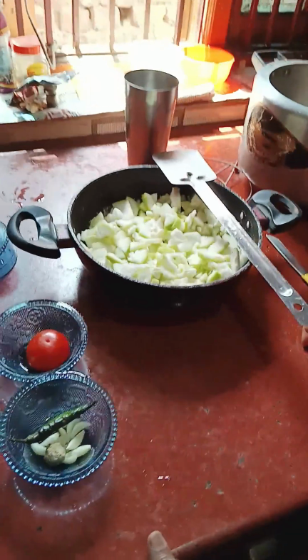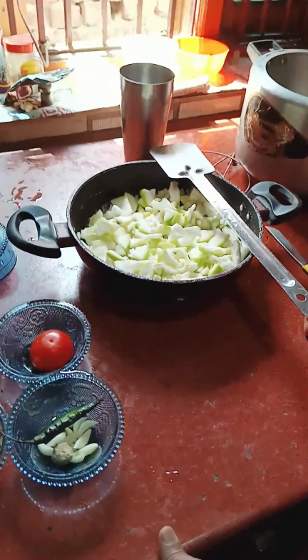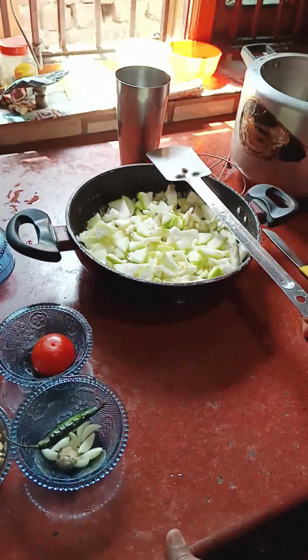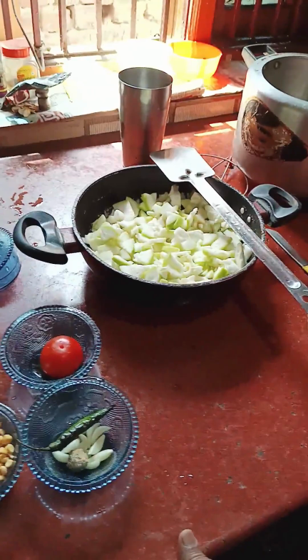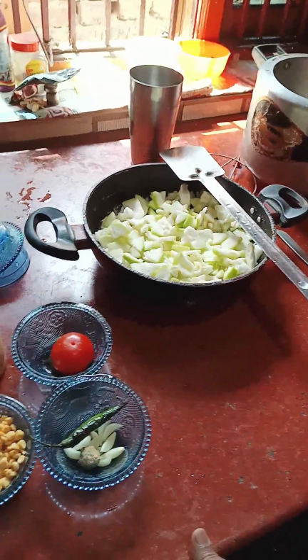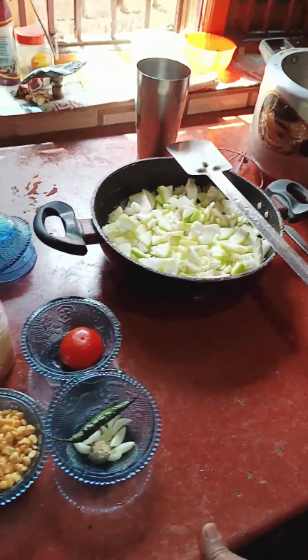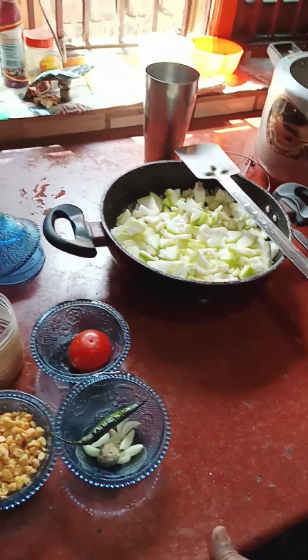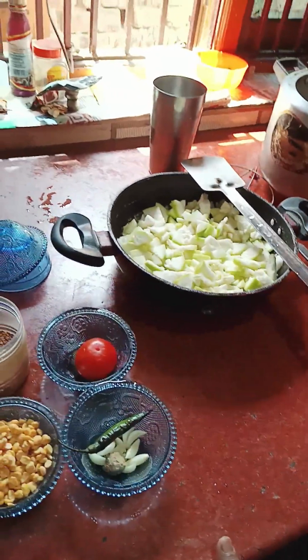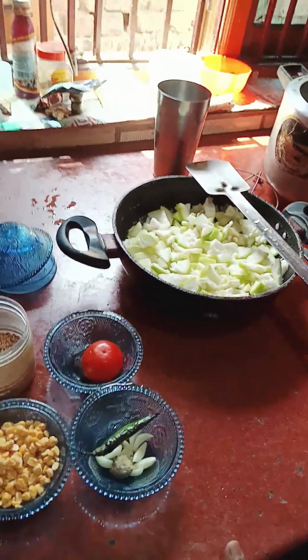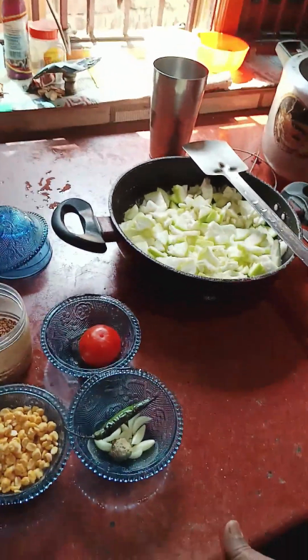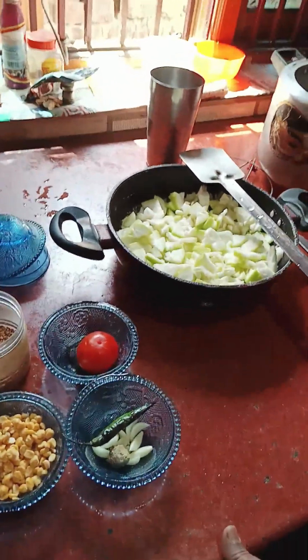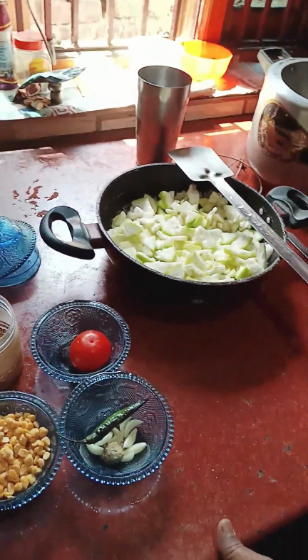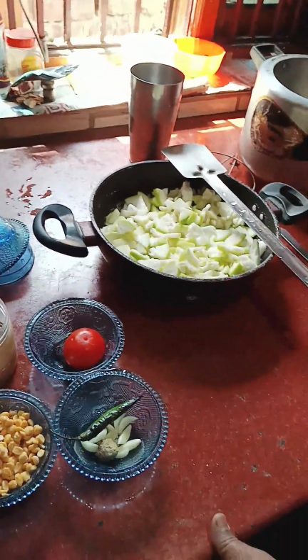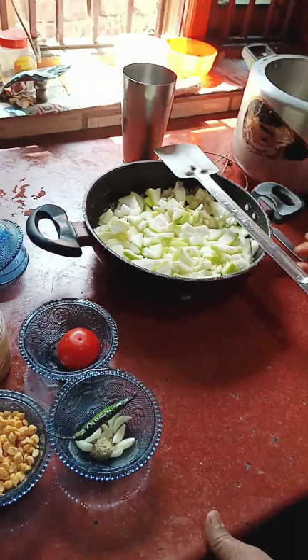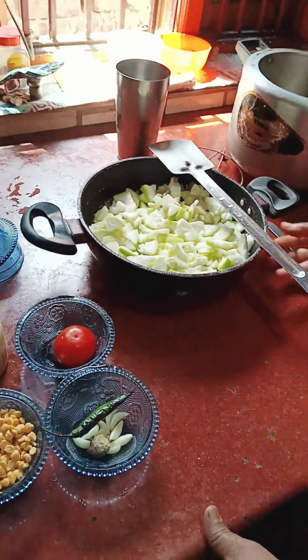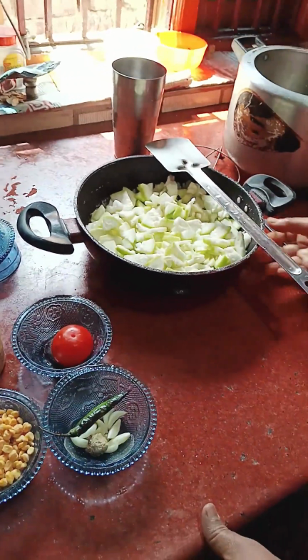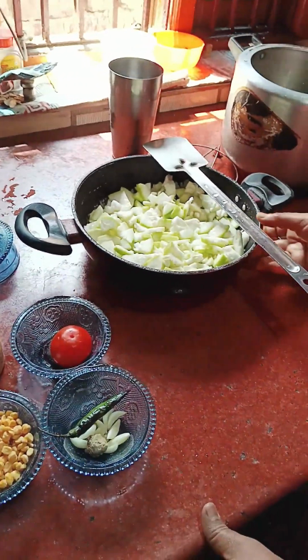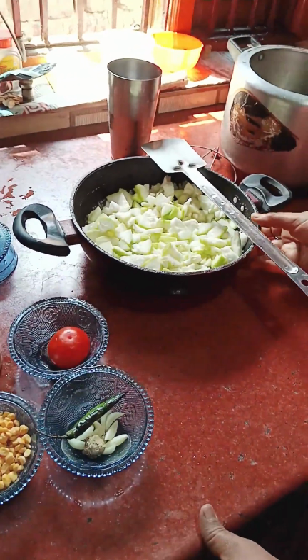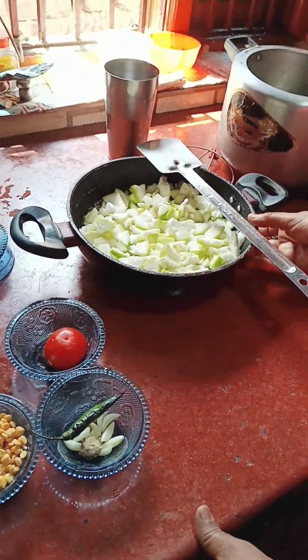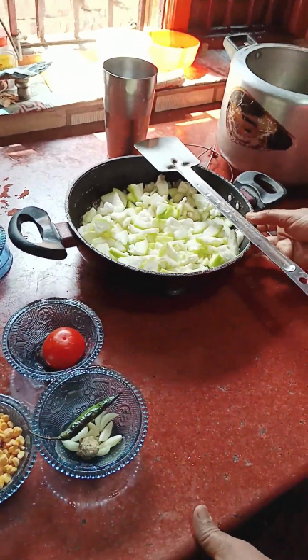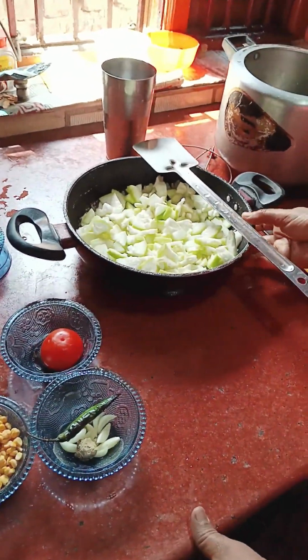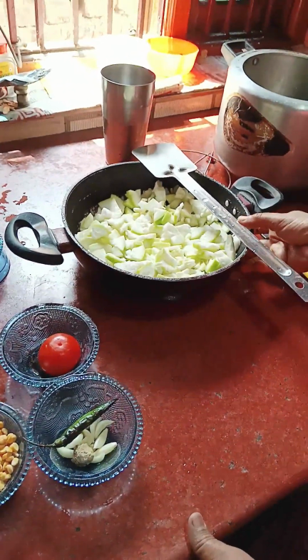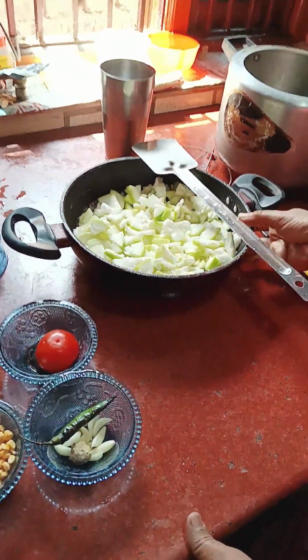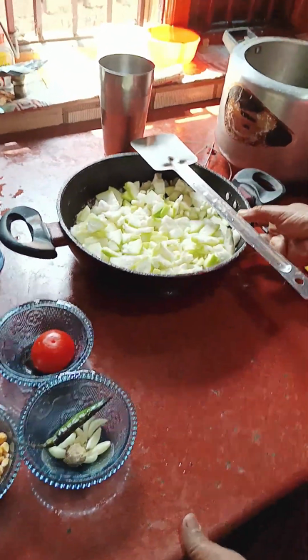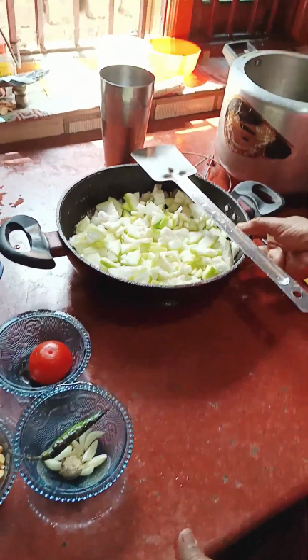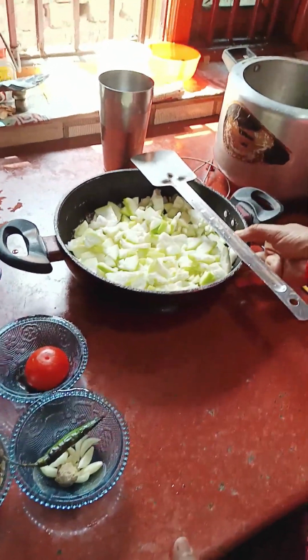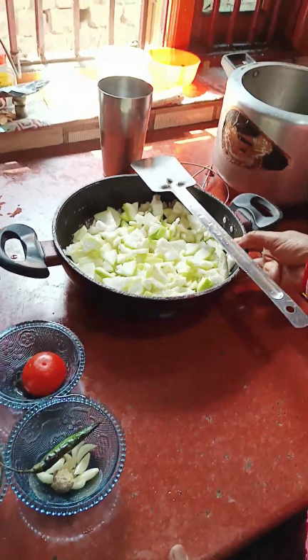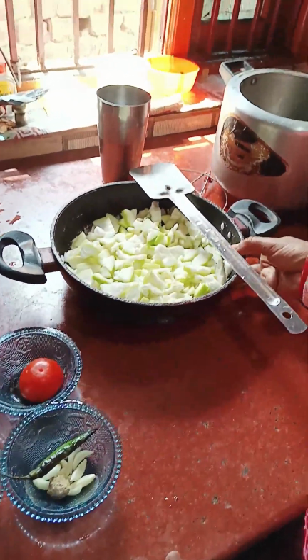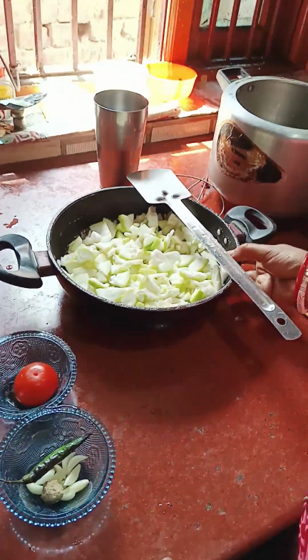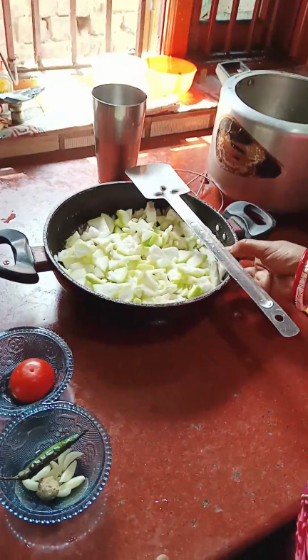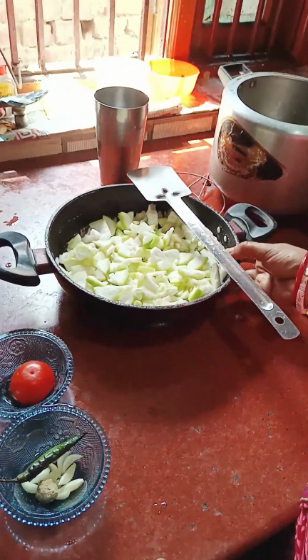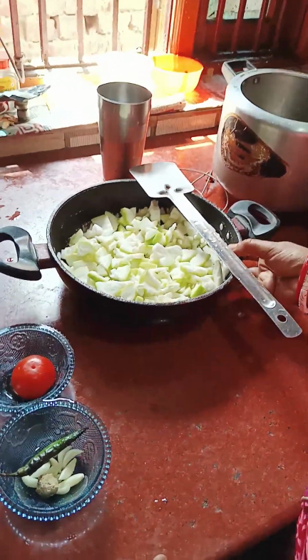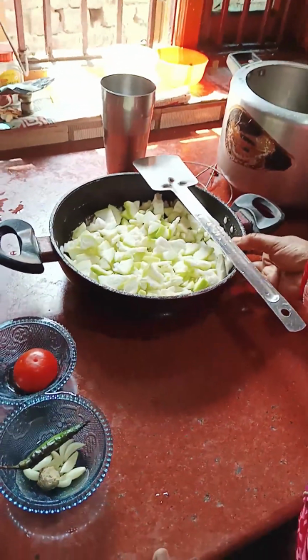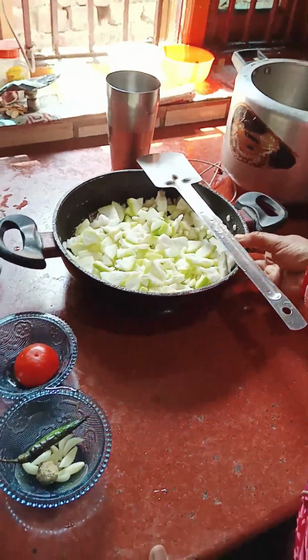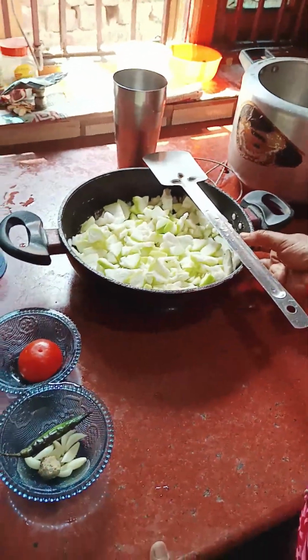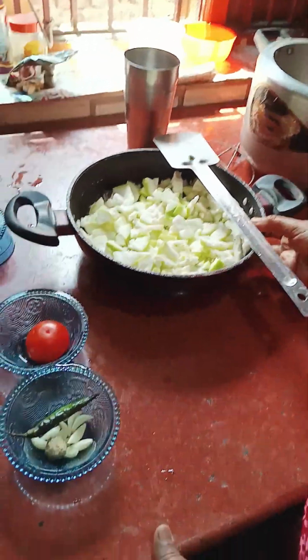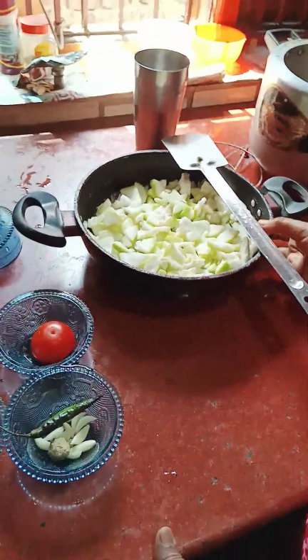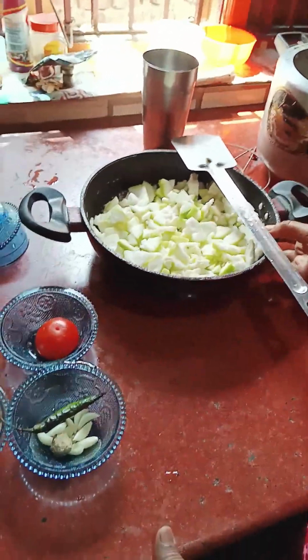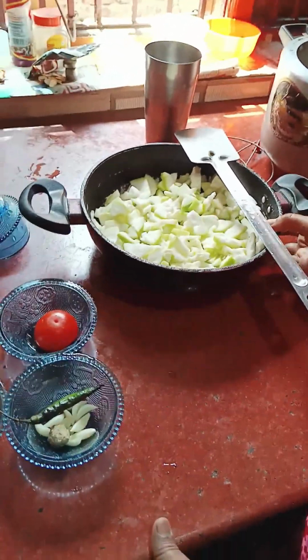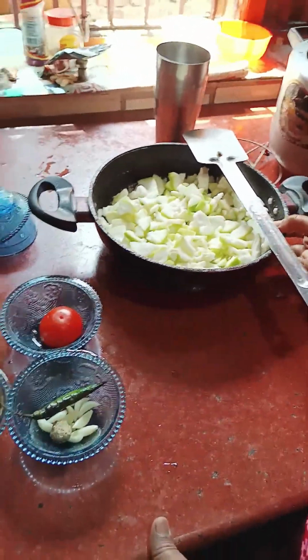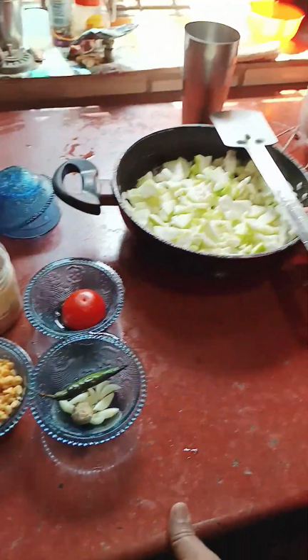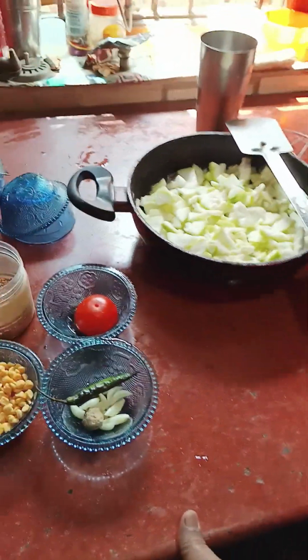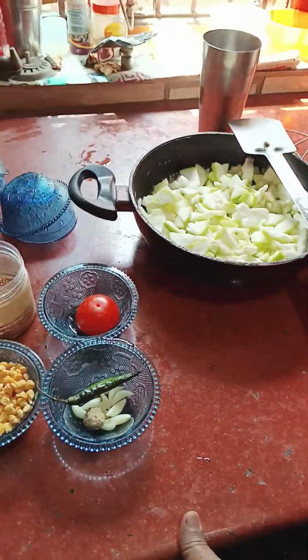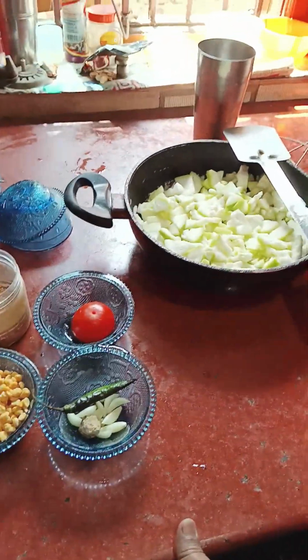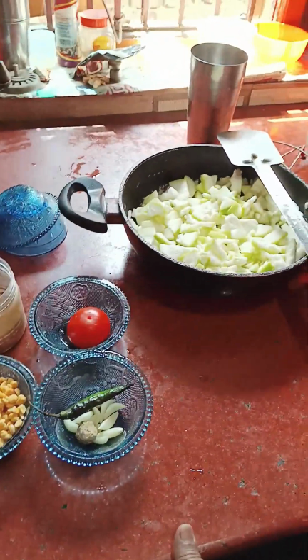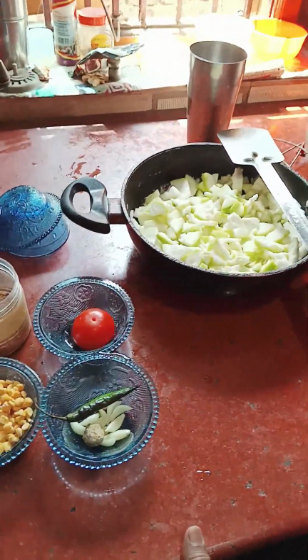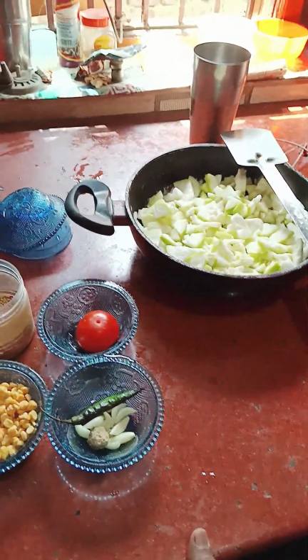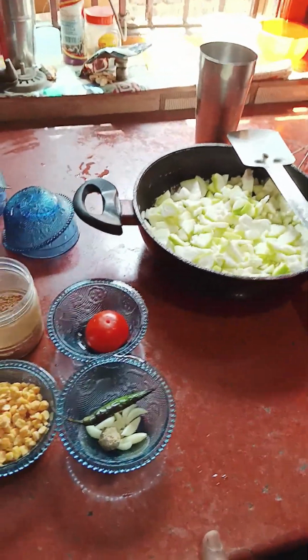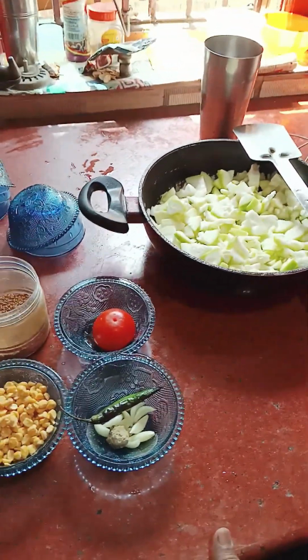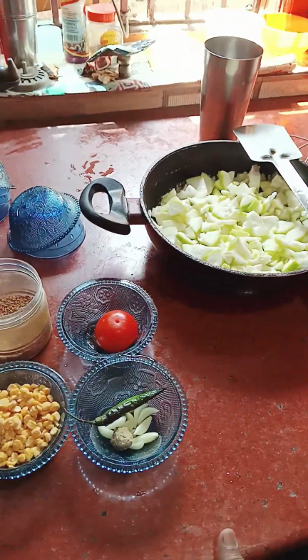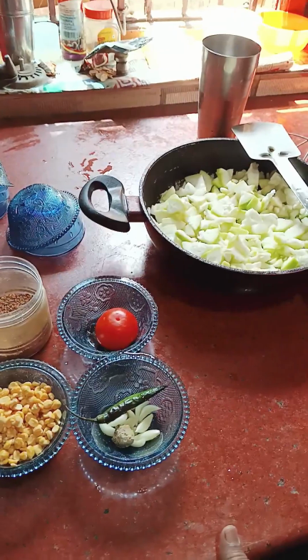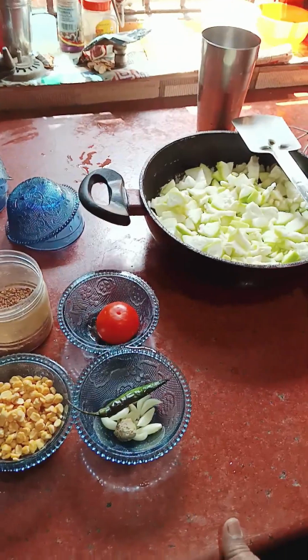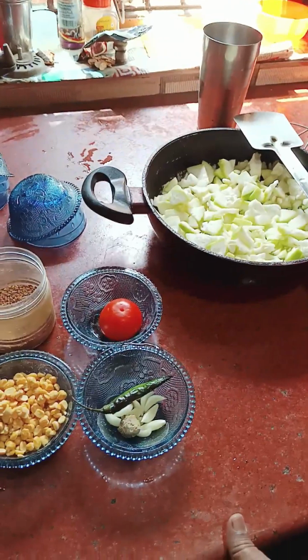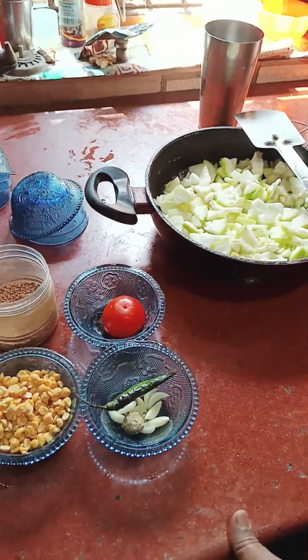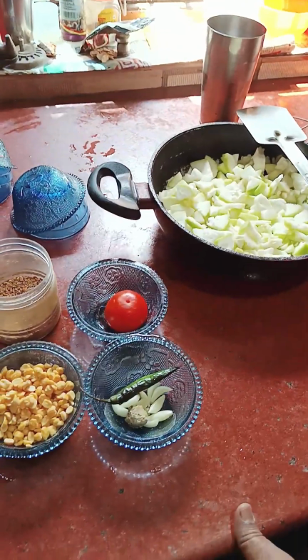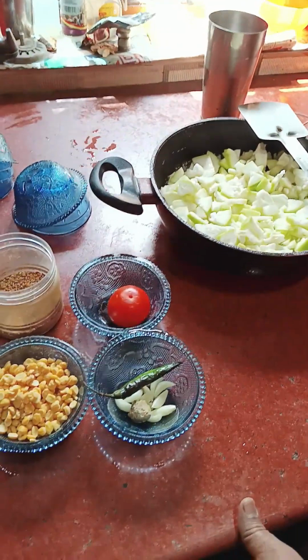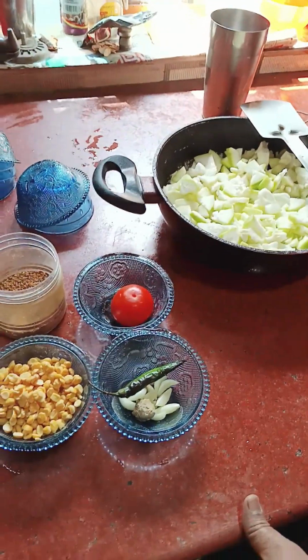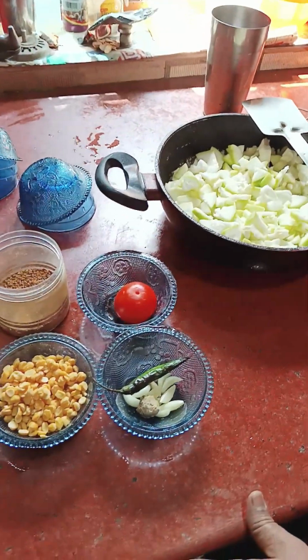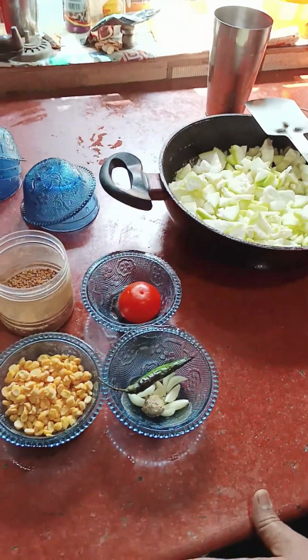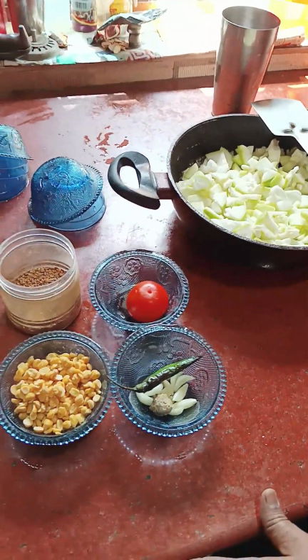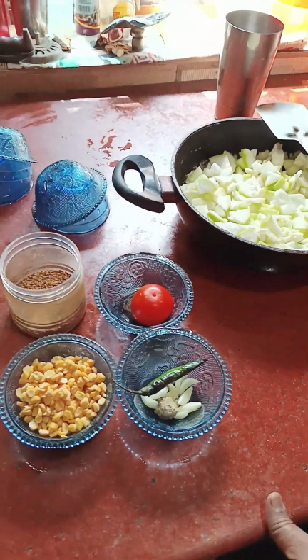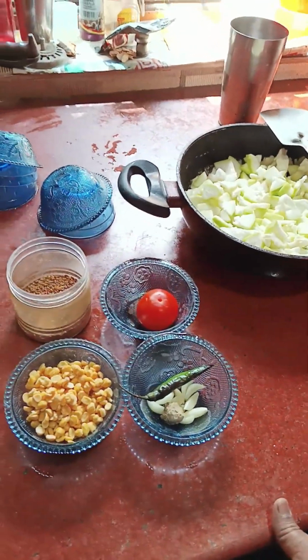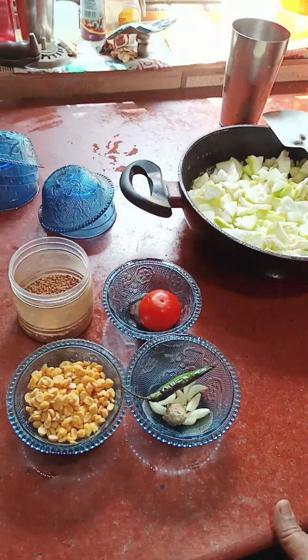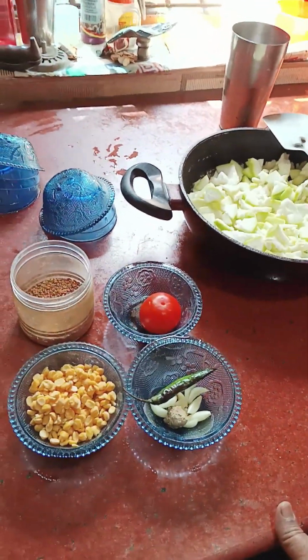Today, I will teach you to make raw vegetables. For that, I am going to eat the vegetables.